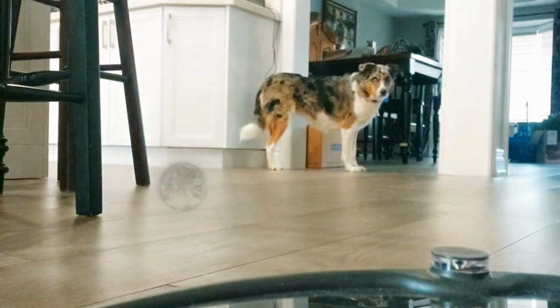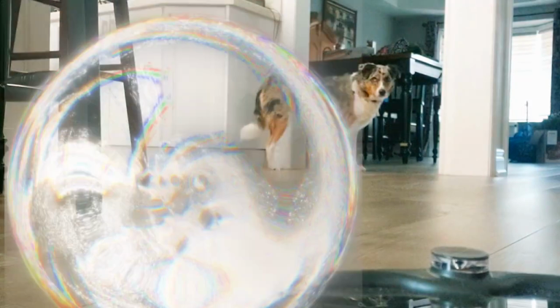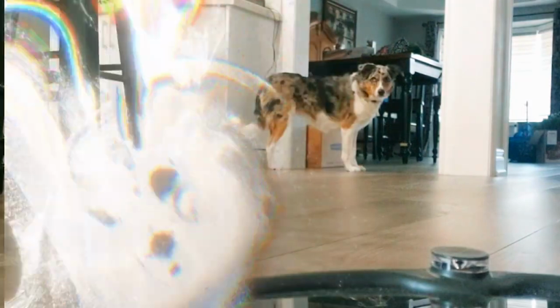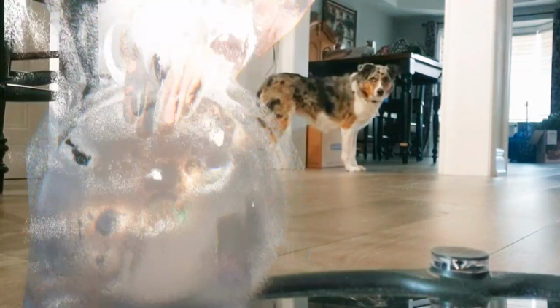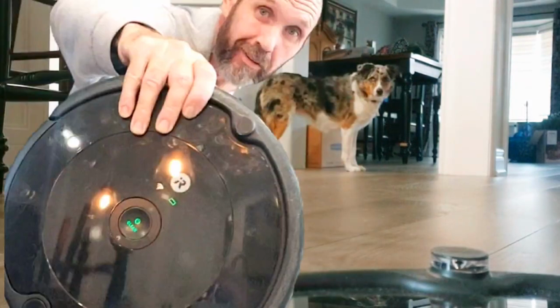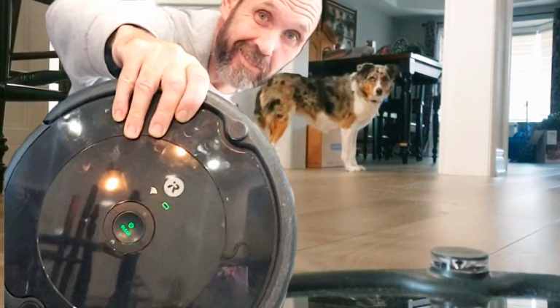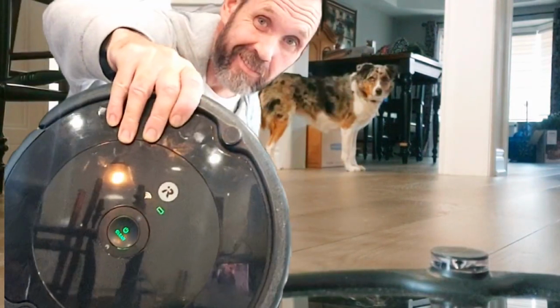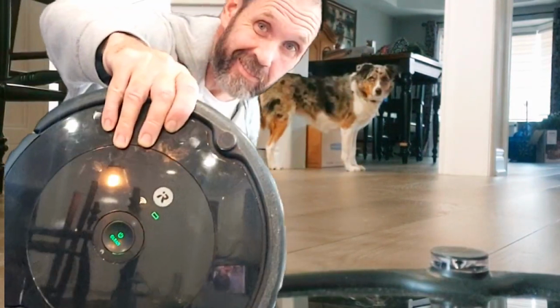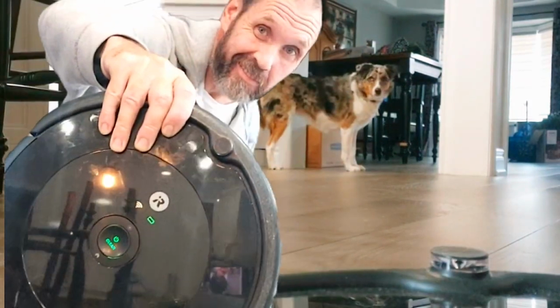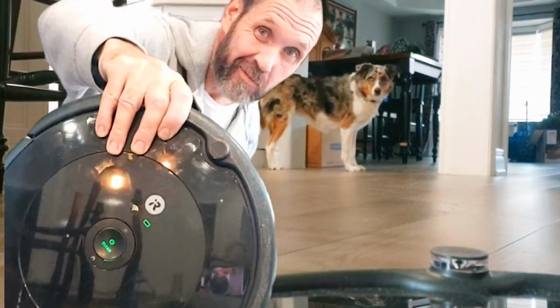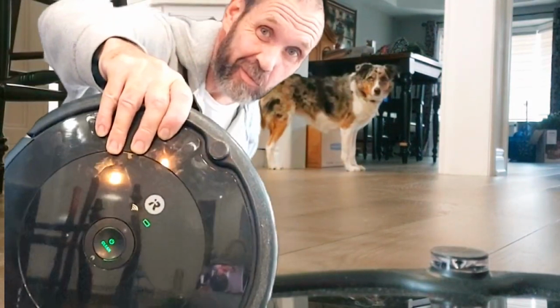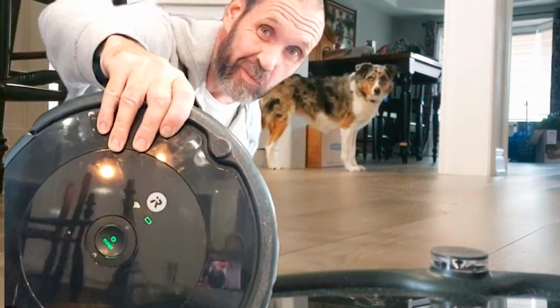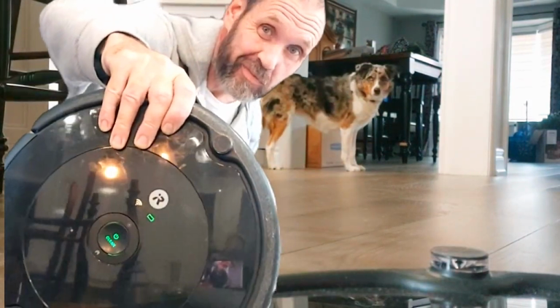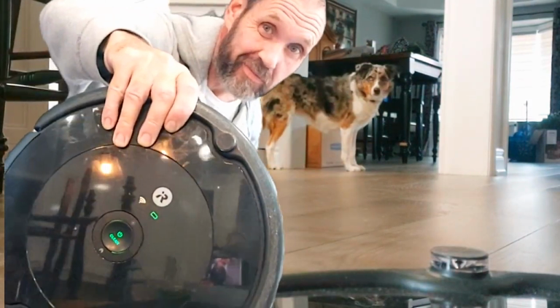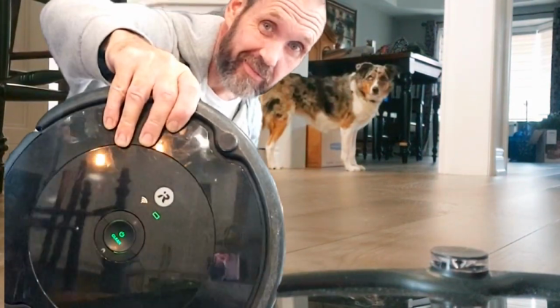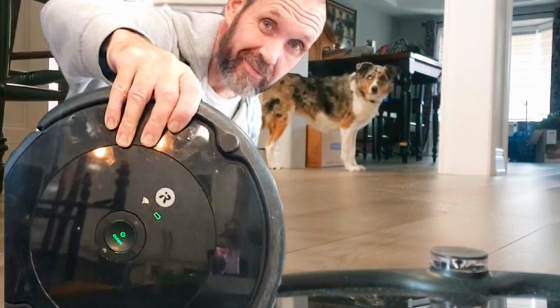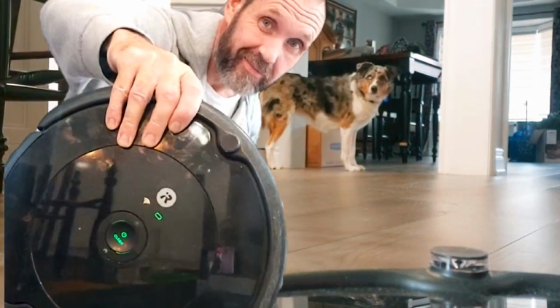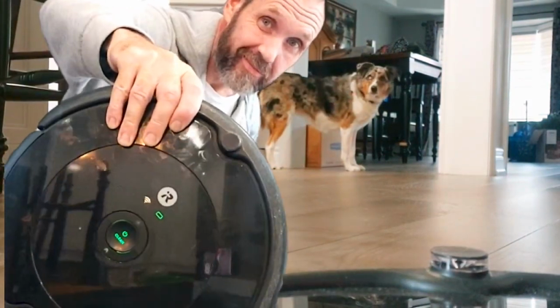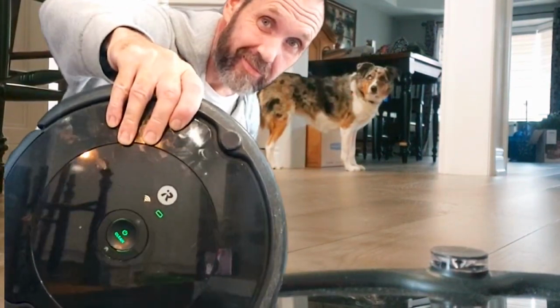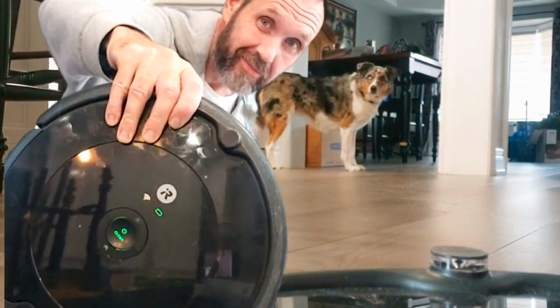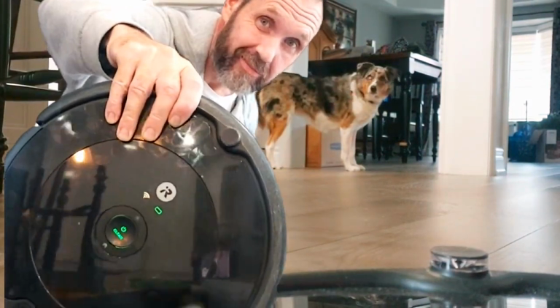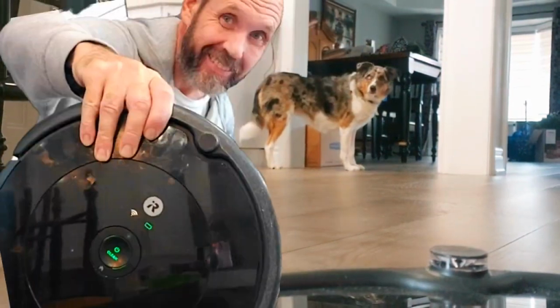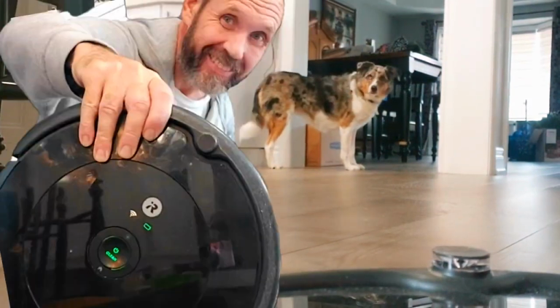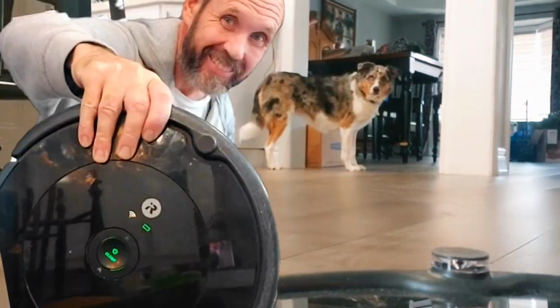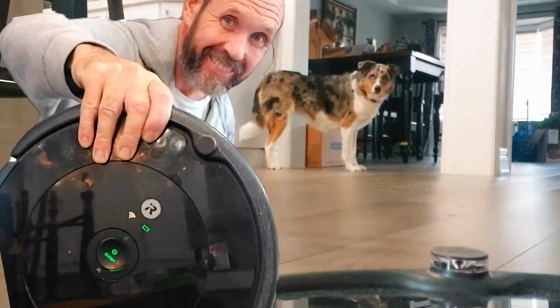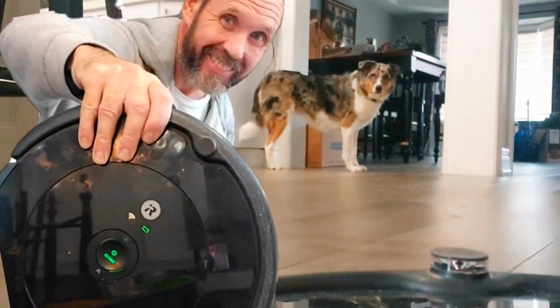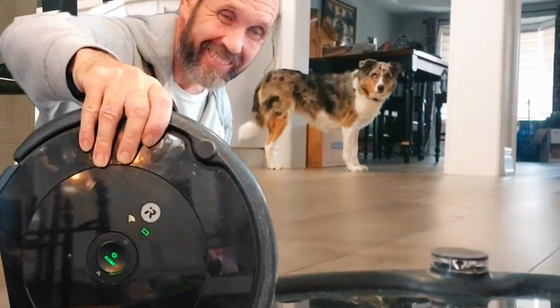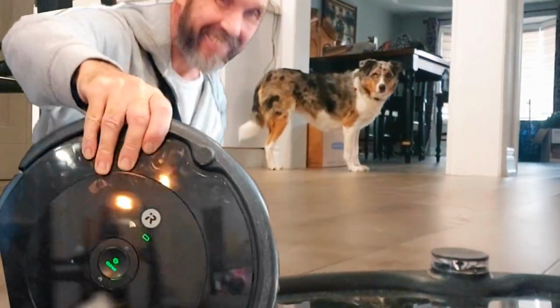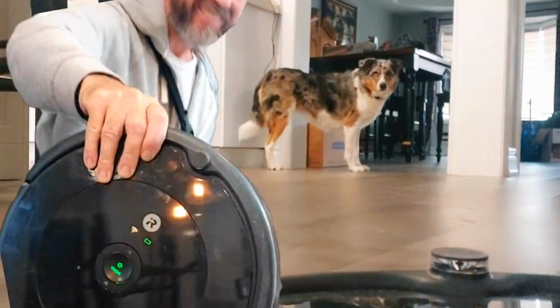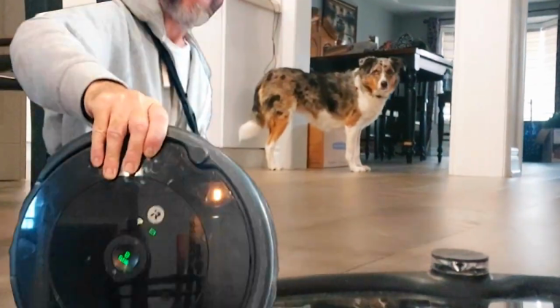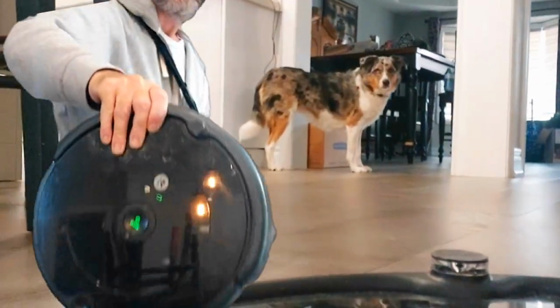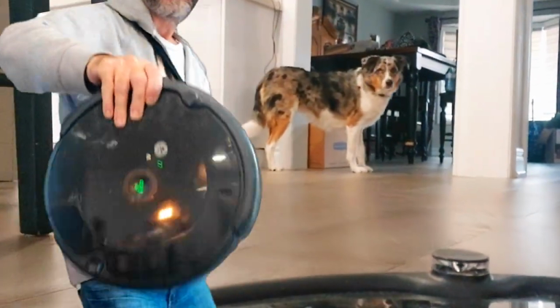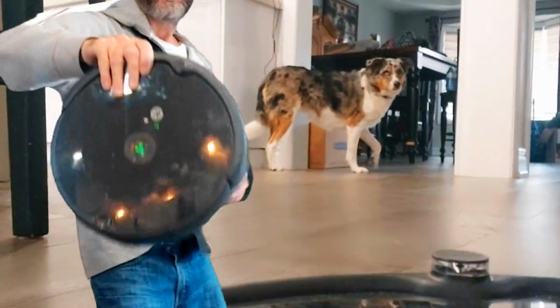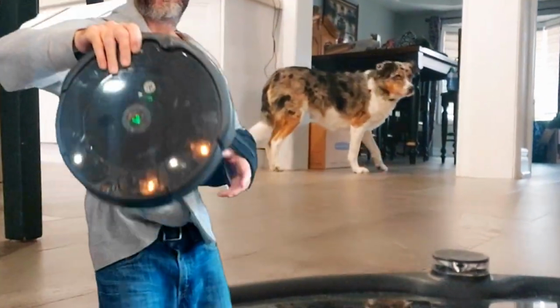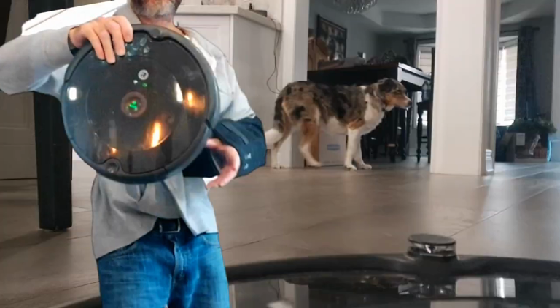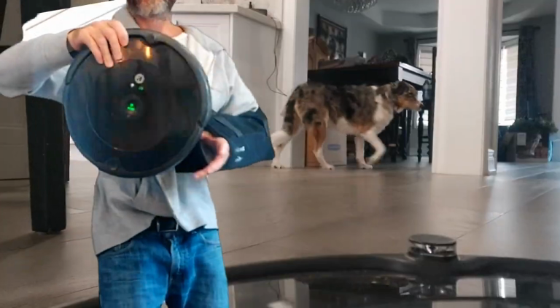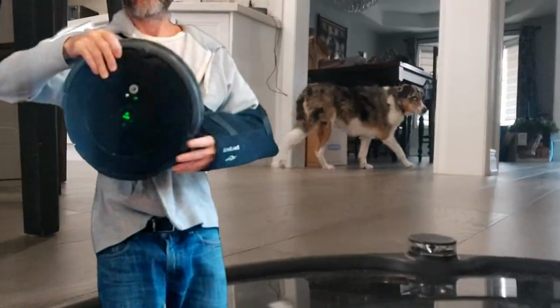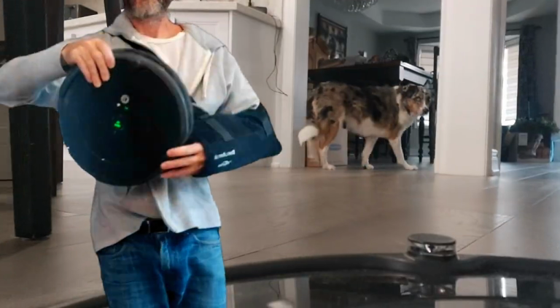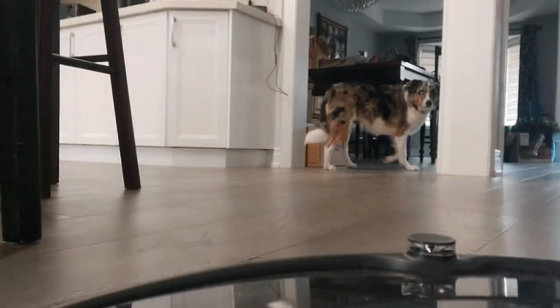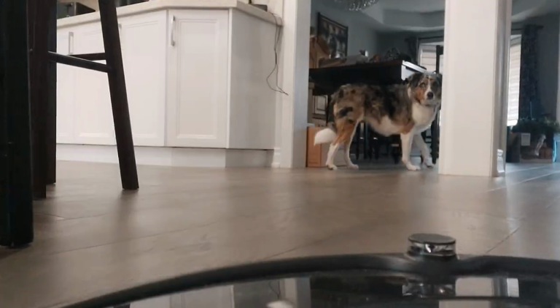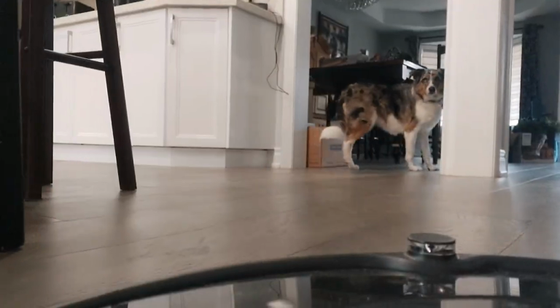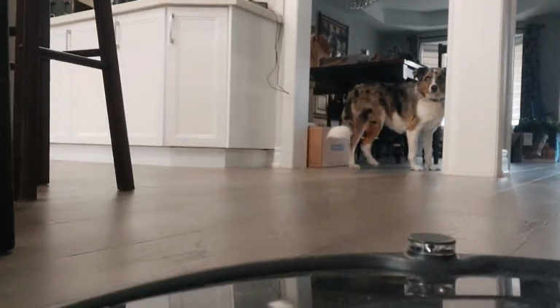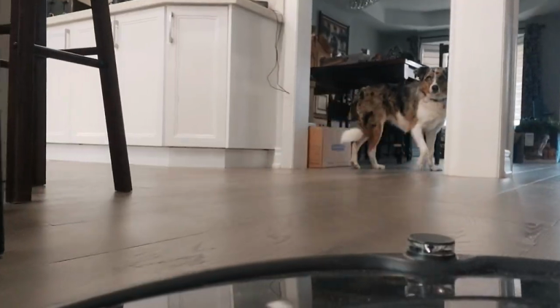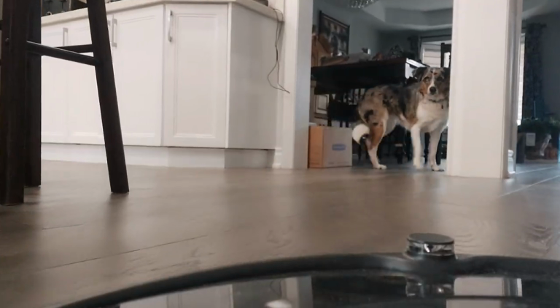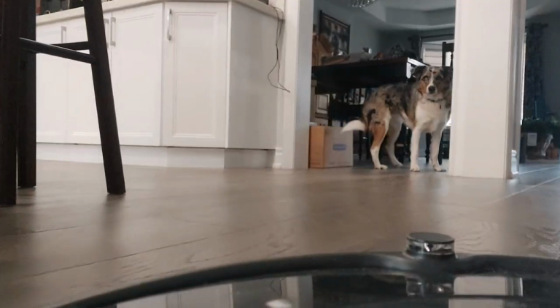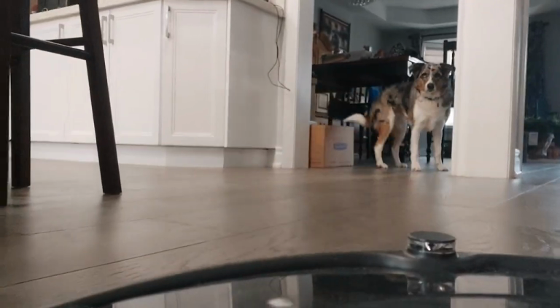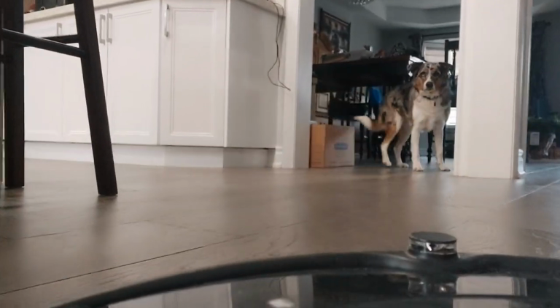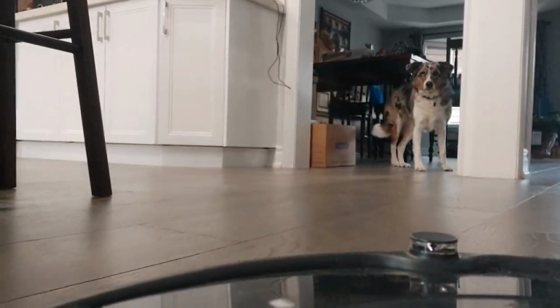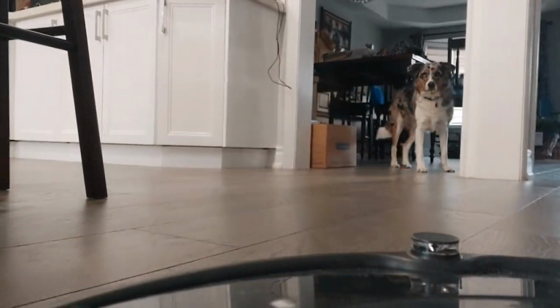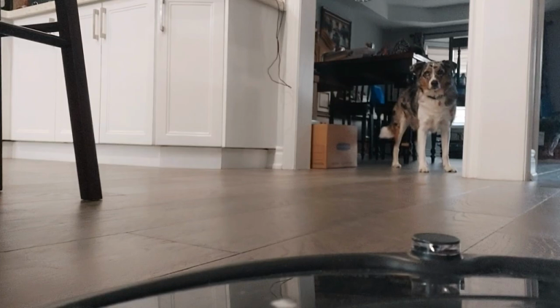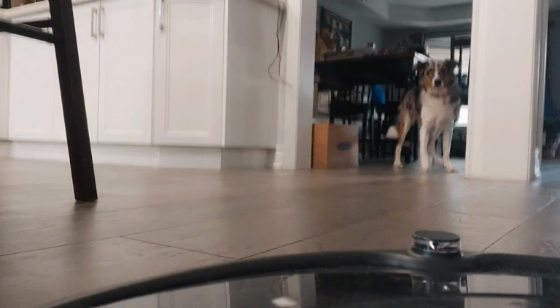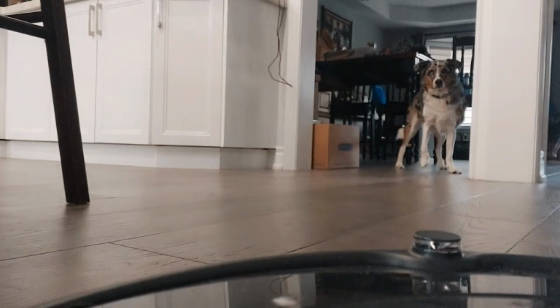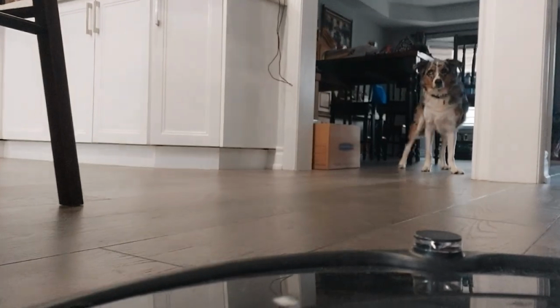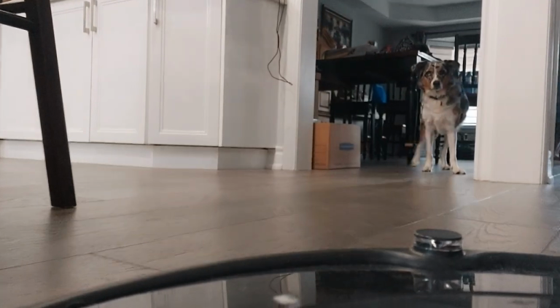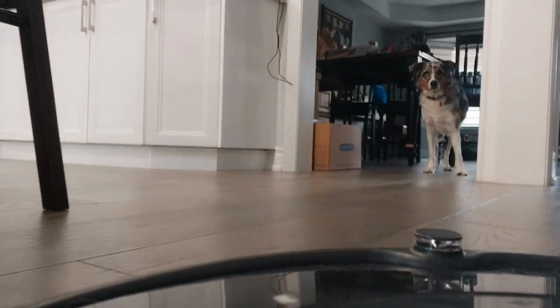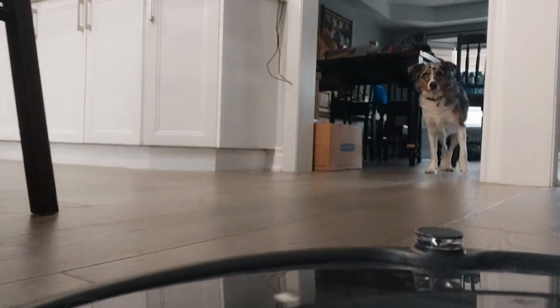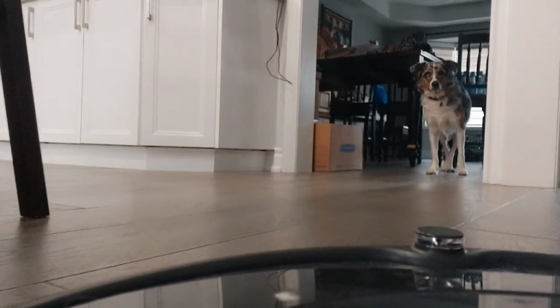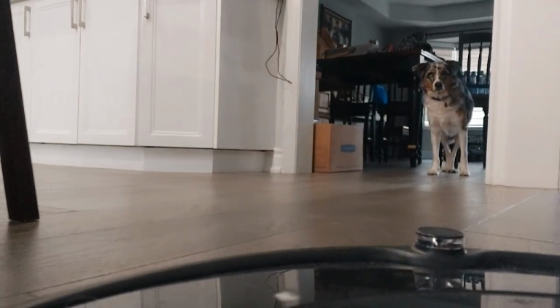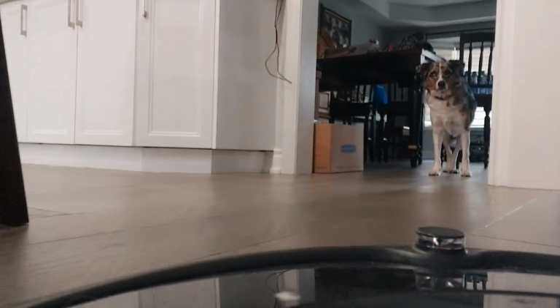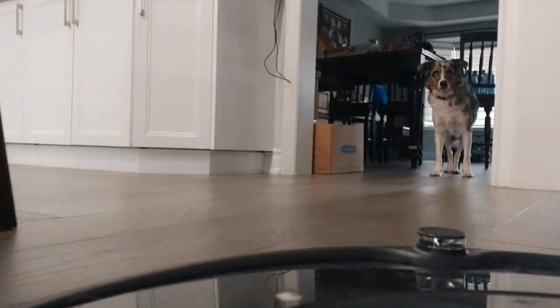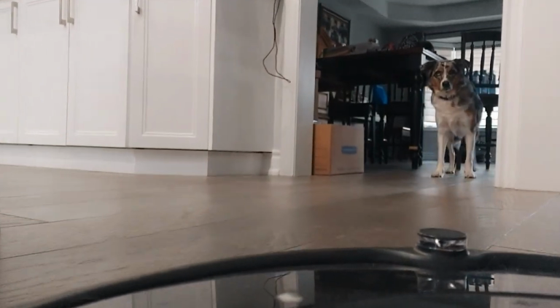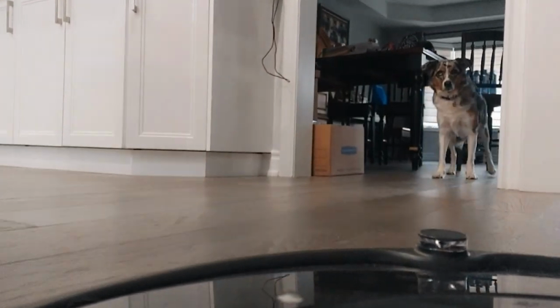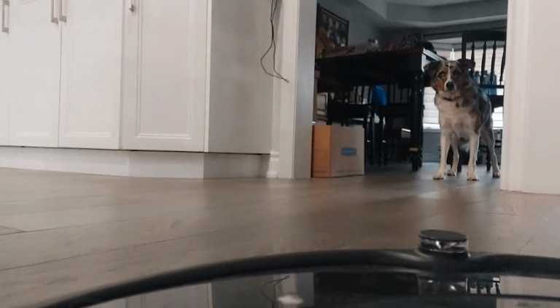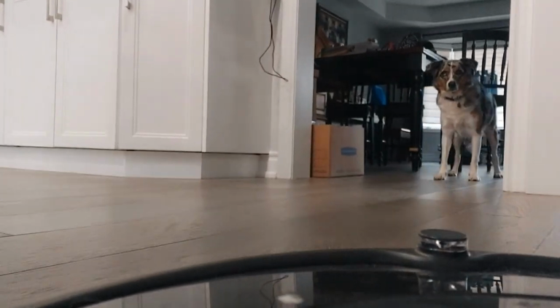Hey, I'm Rob, and this is the Roomba 692i robot. I've owned it for two years, and here are my thoughts.